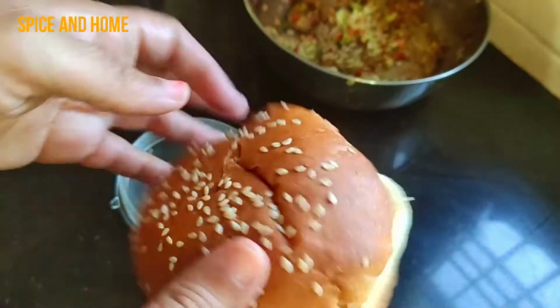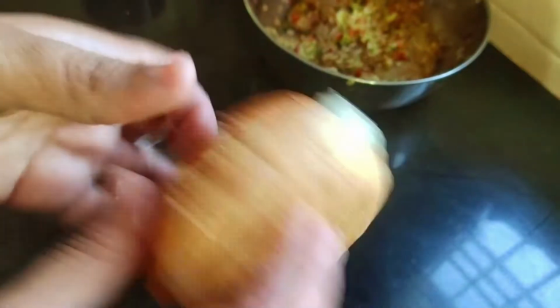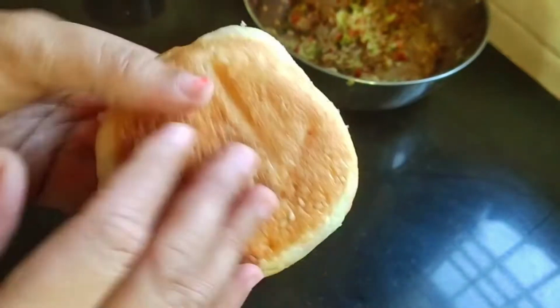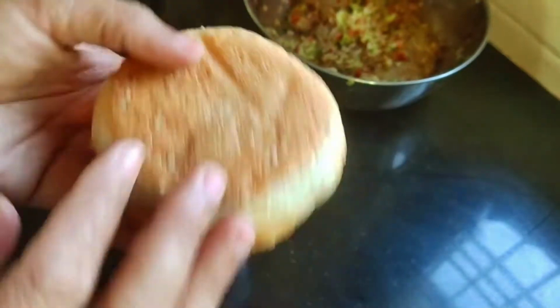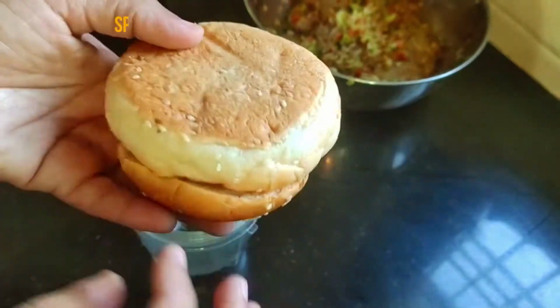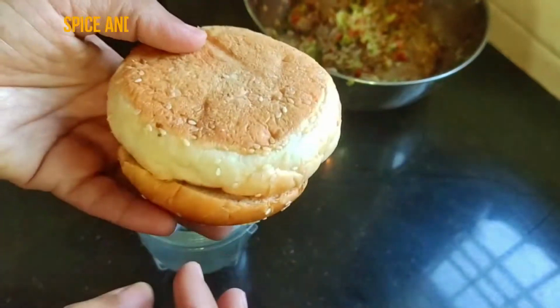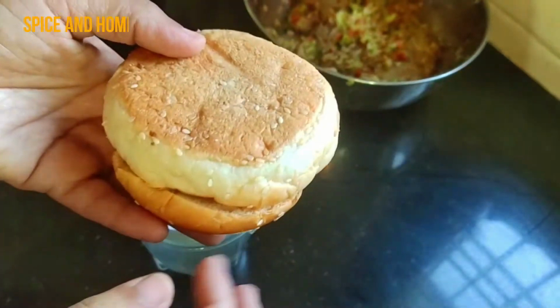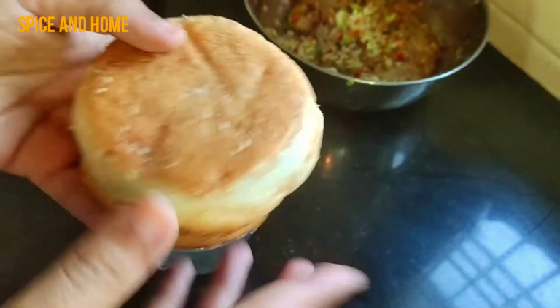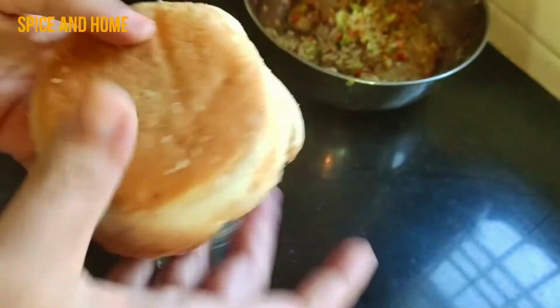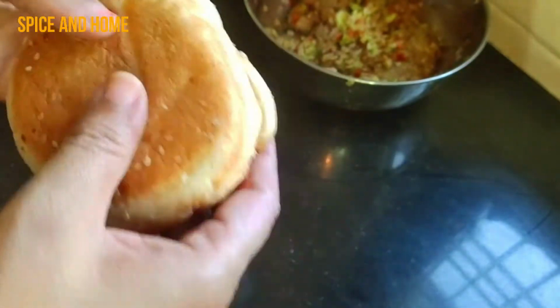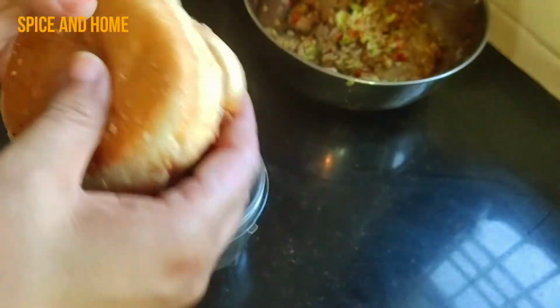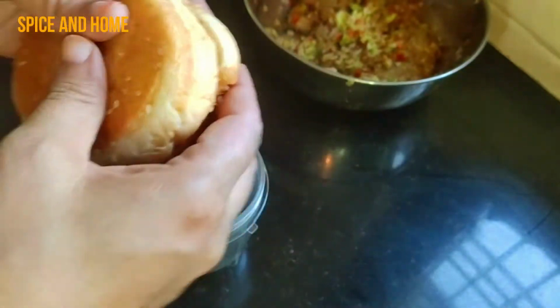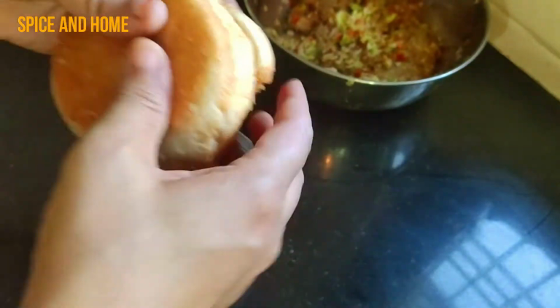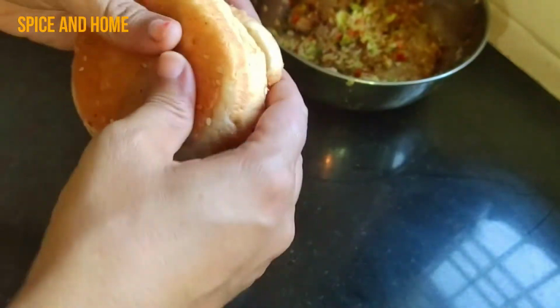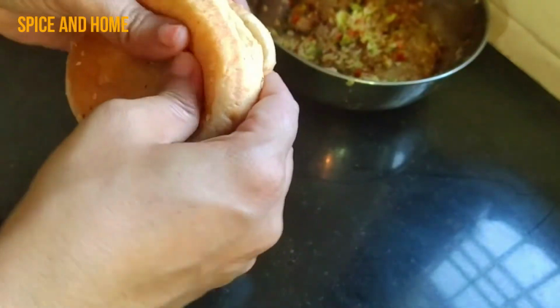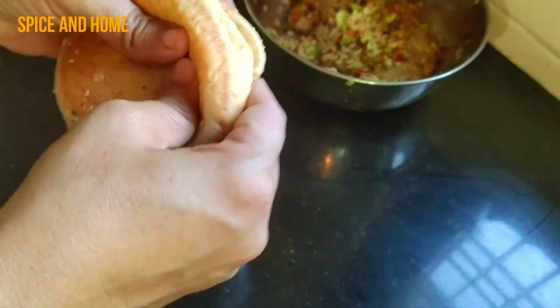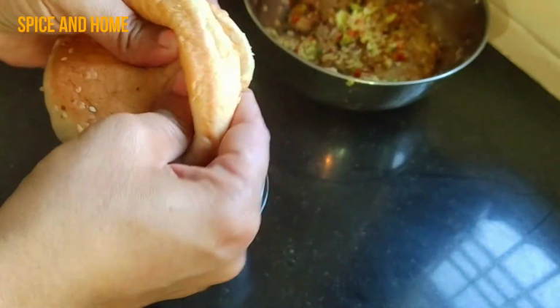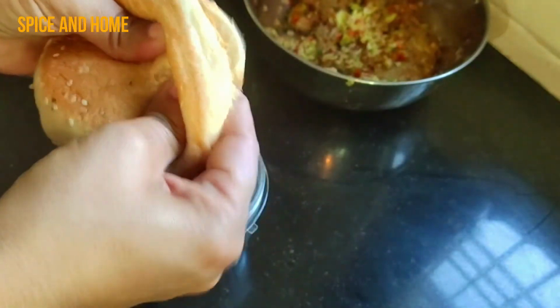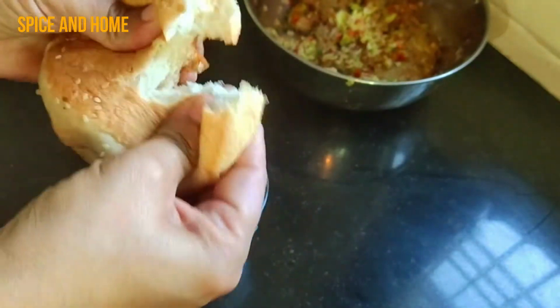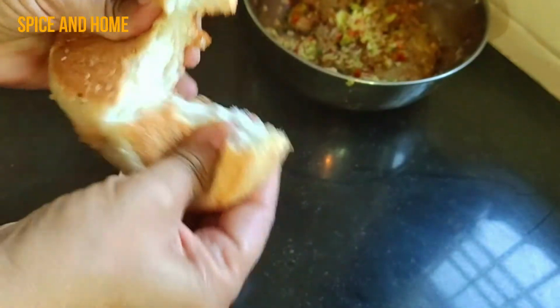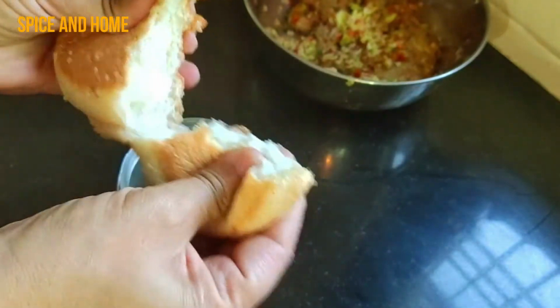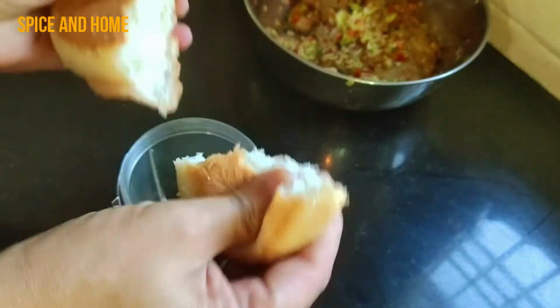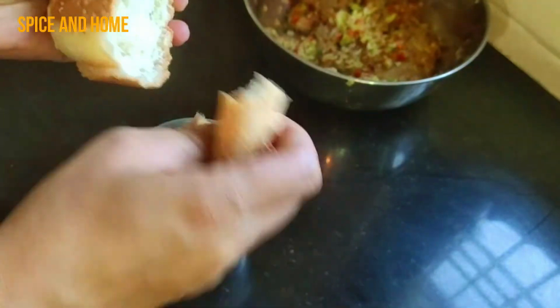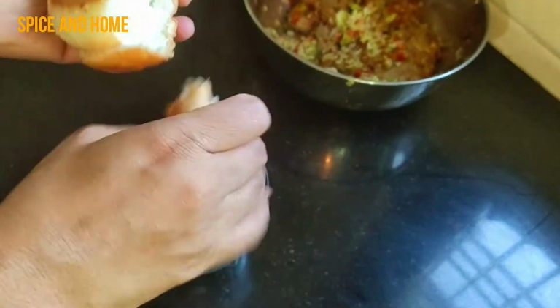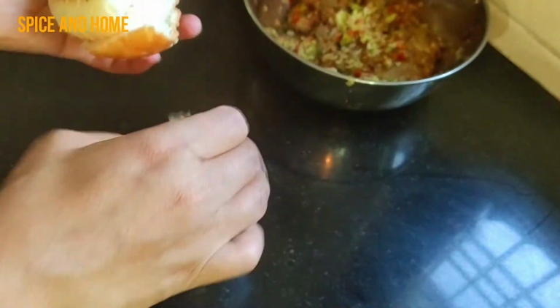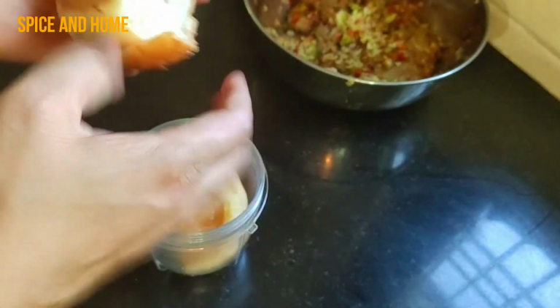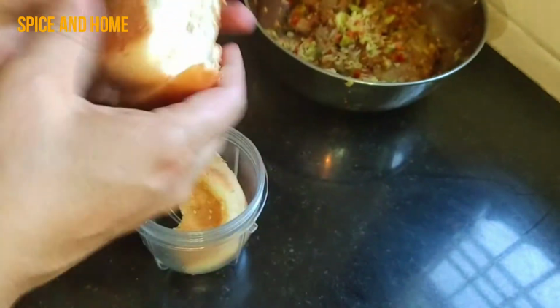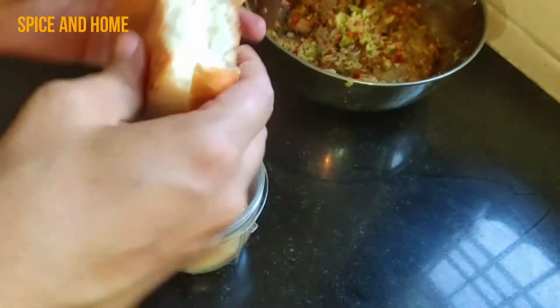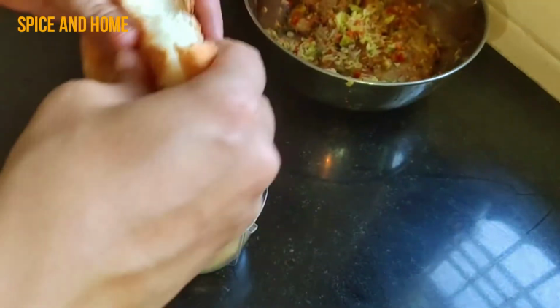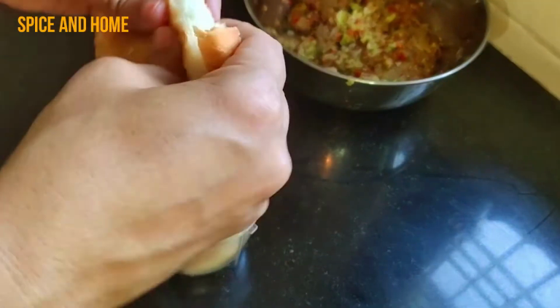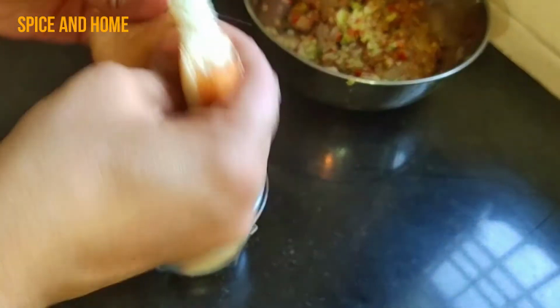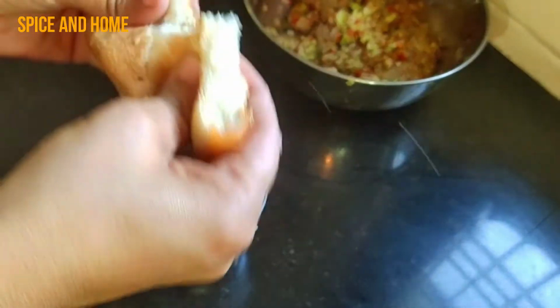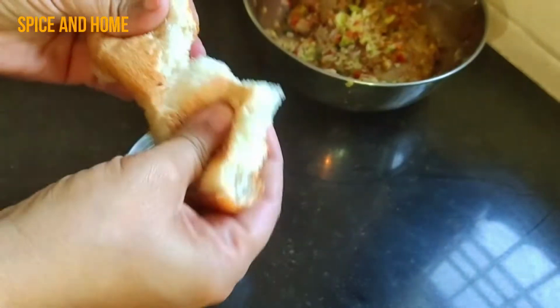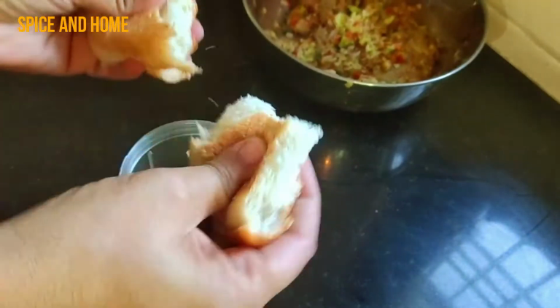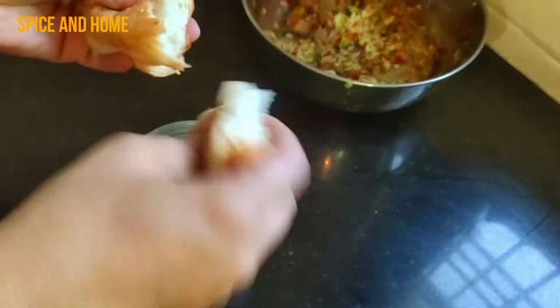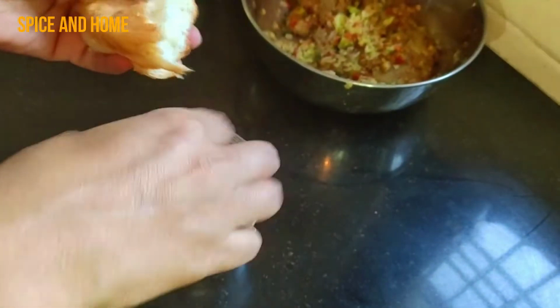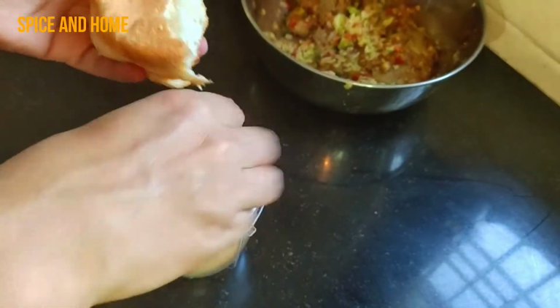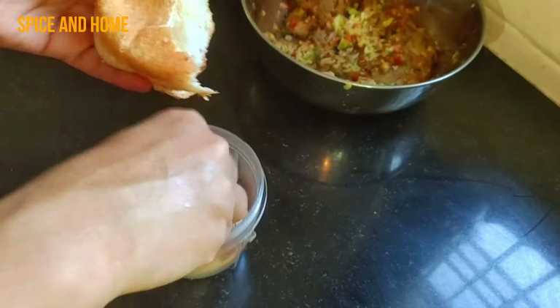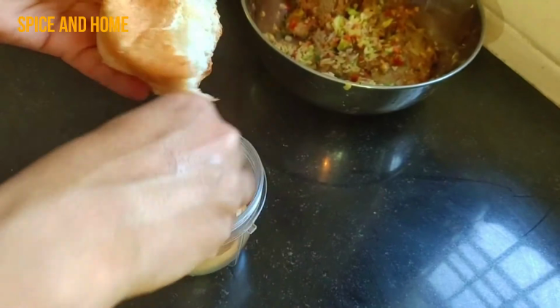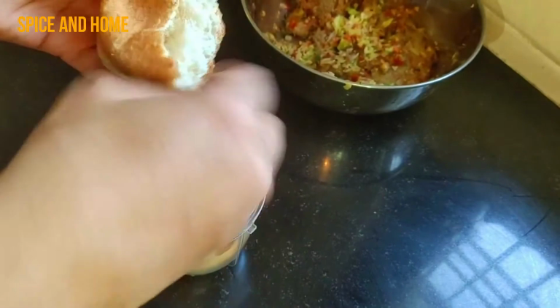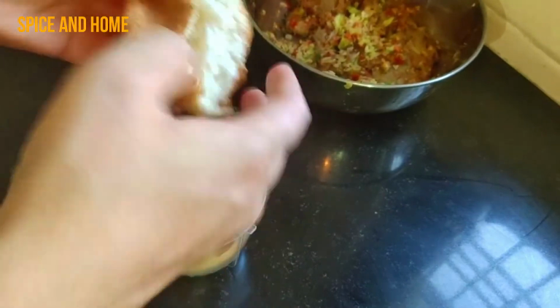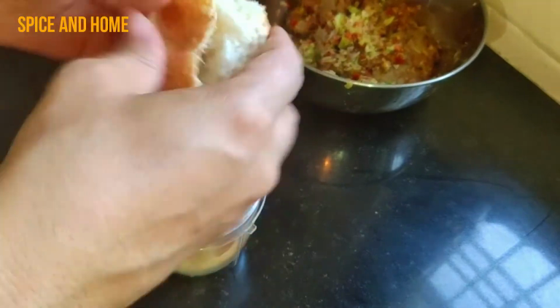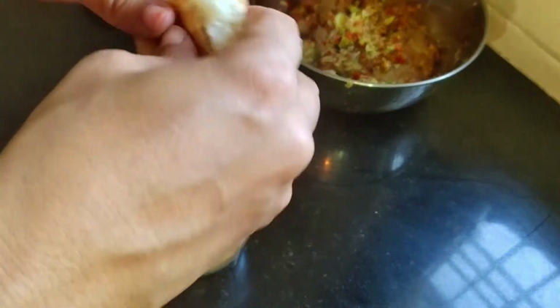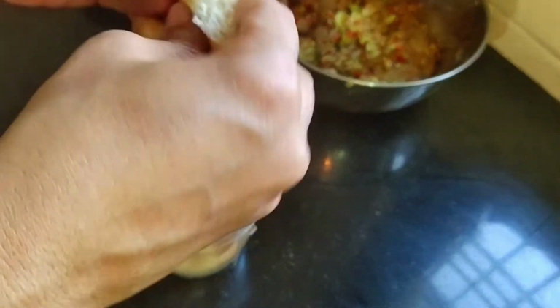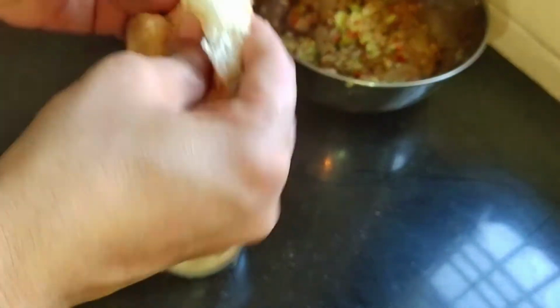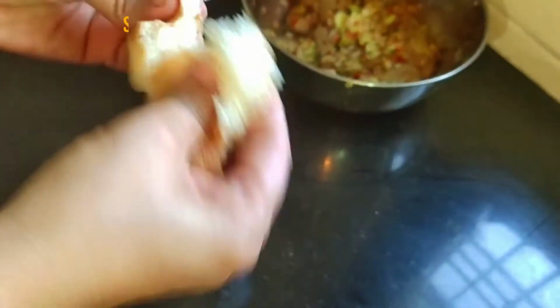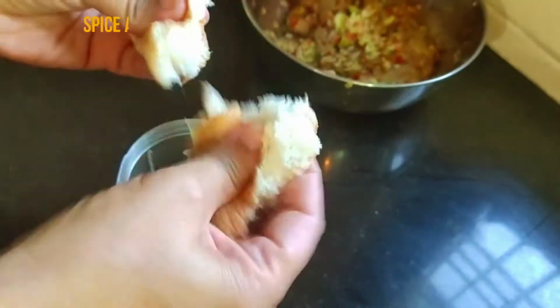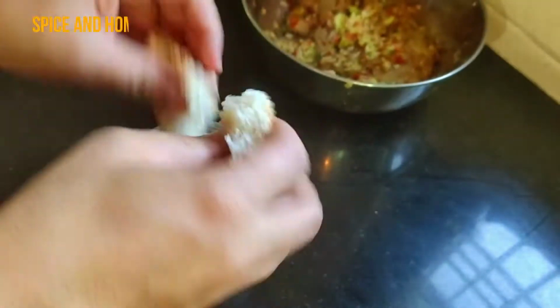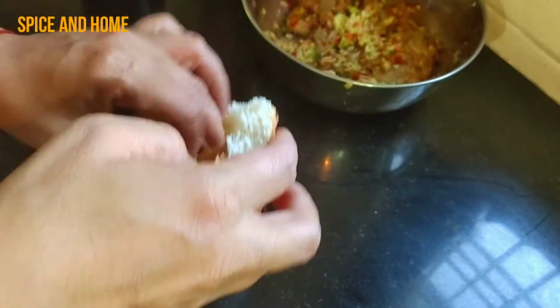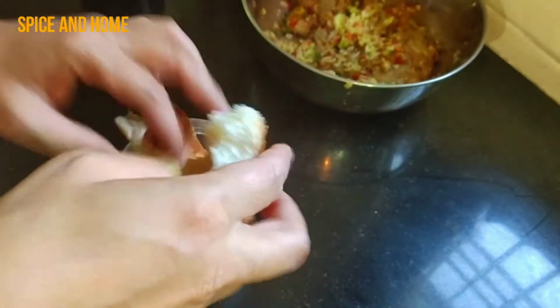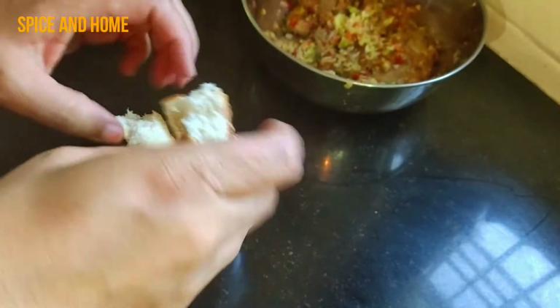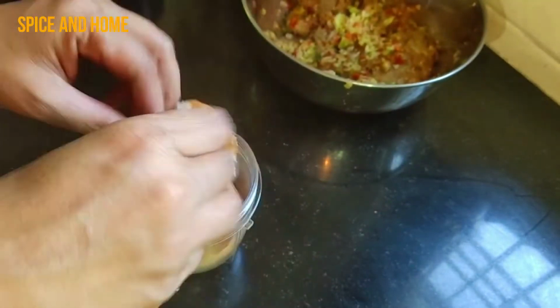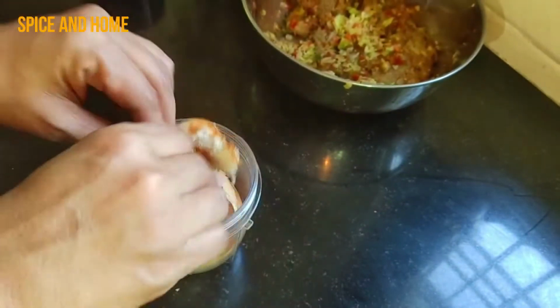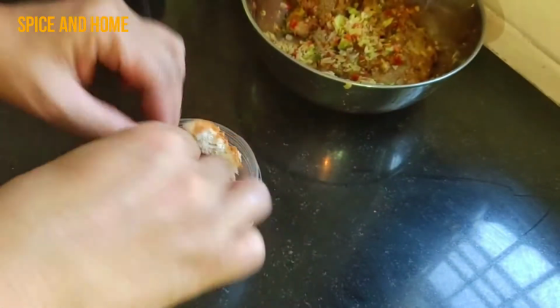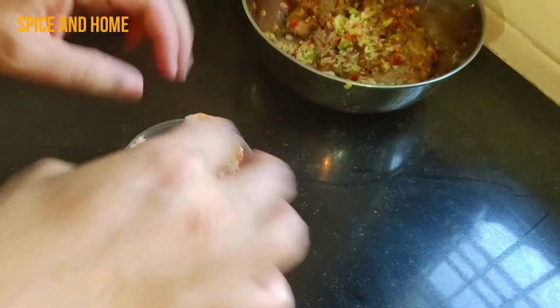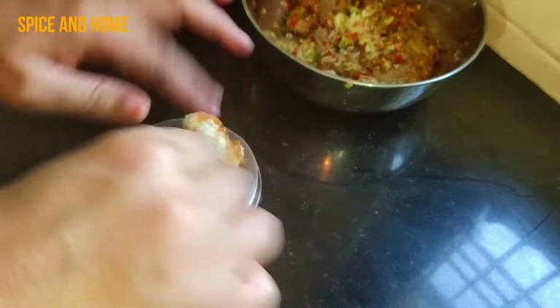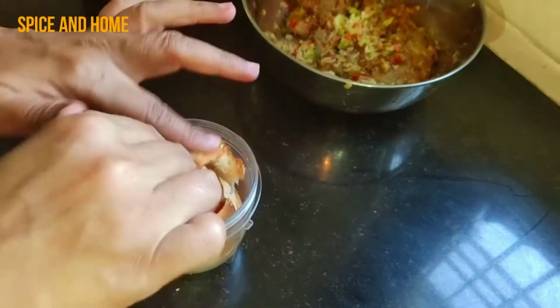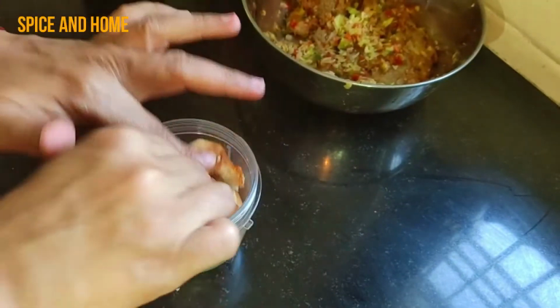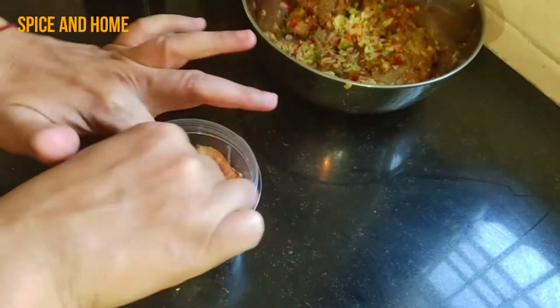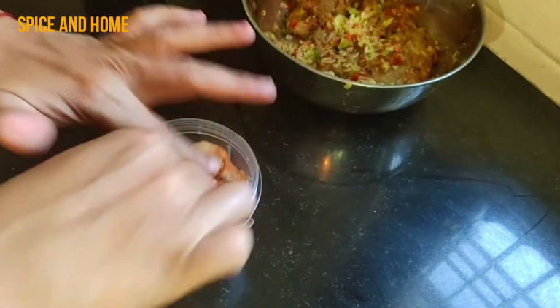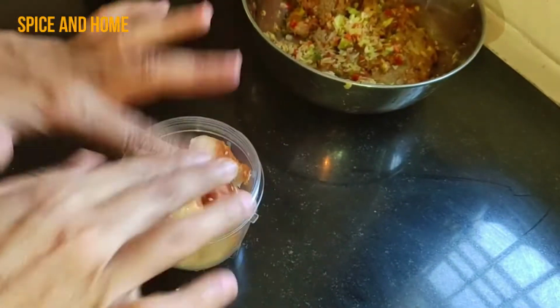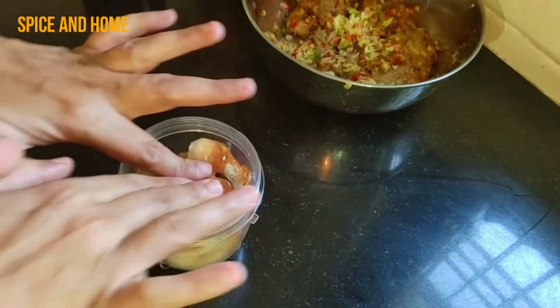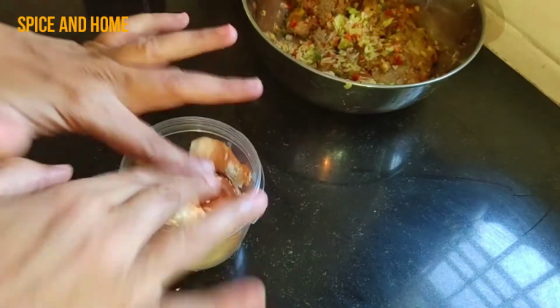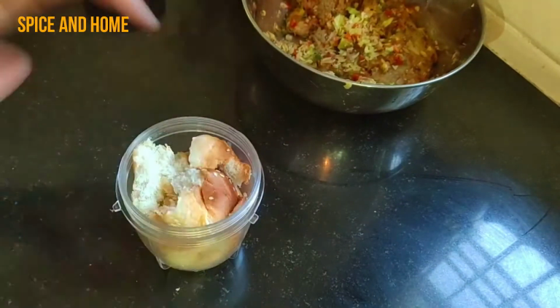I had a package of 4 buns. I ground one bun in the mixer to make homemade breadcrumbs.